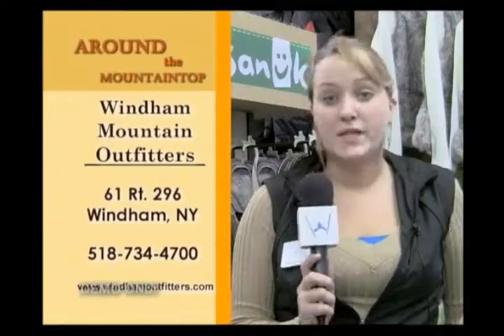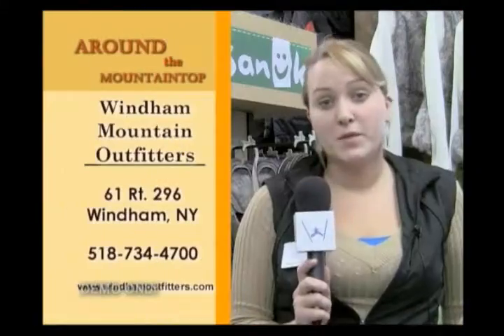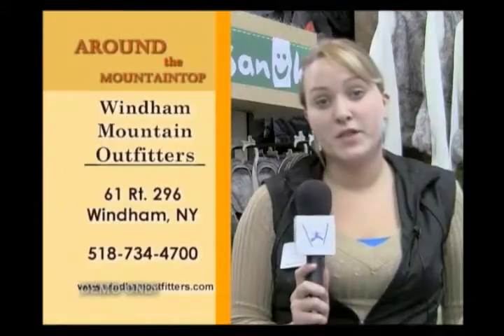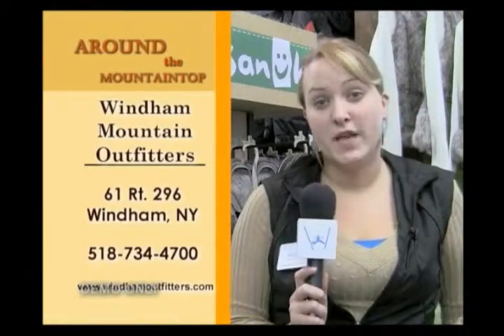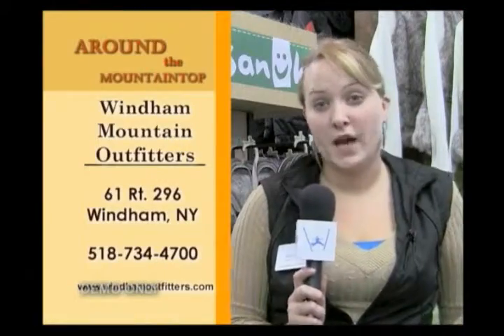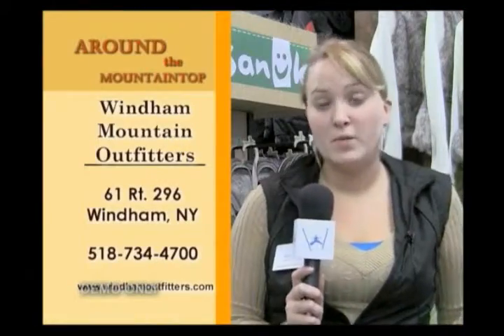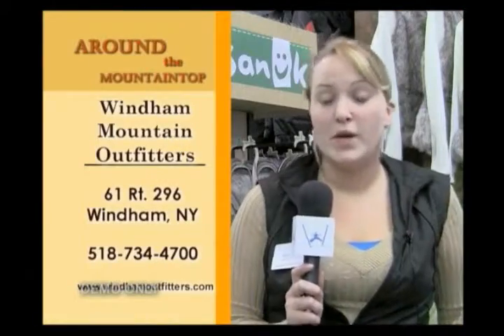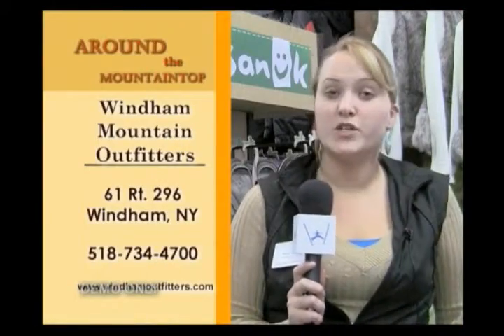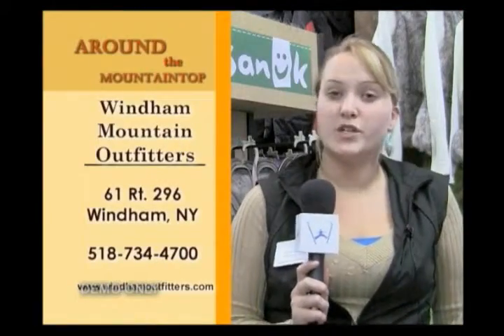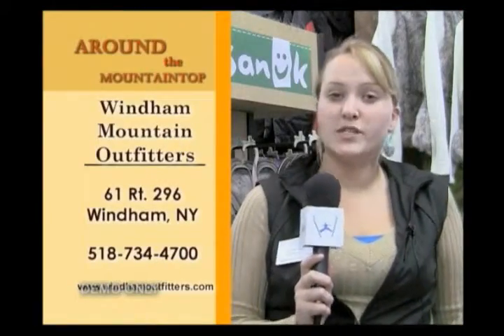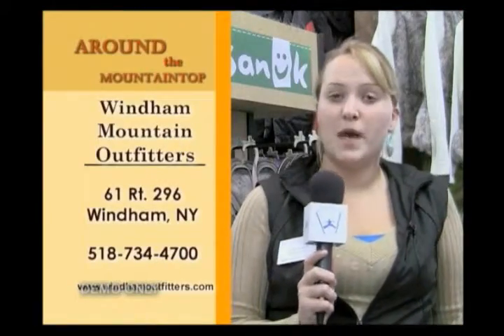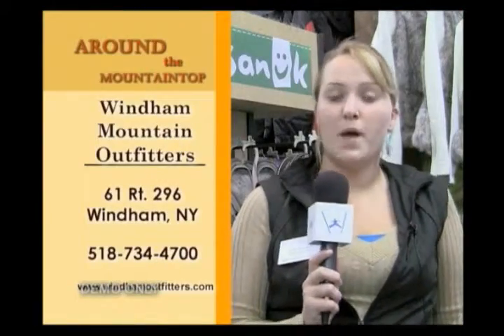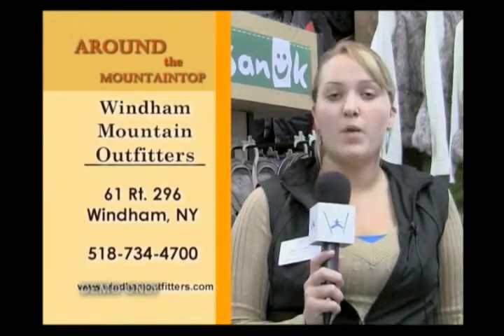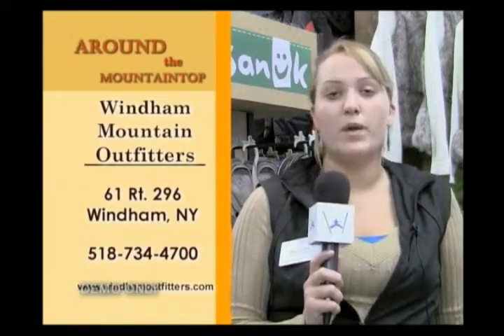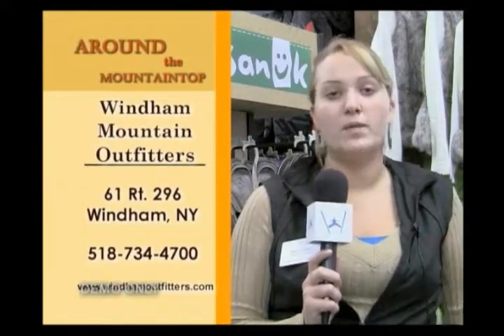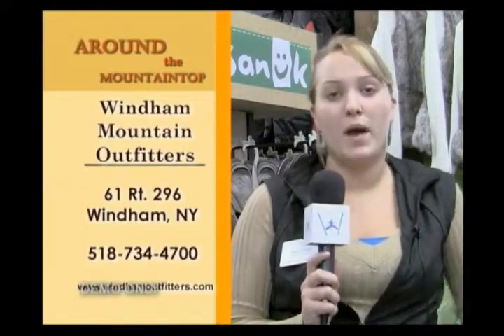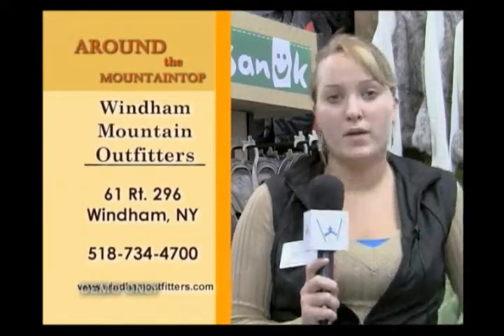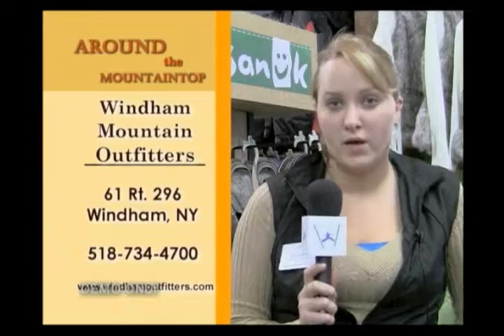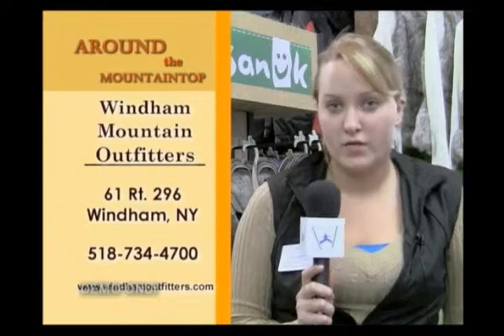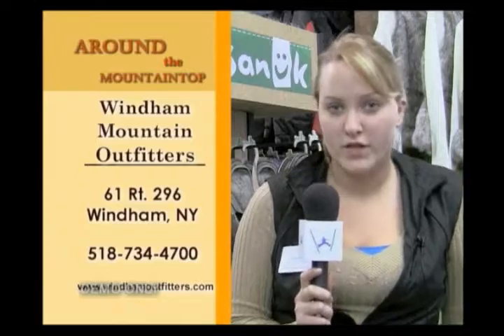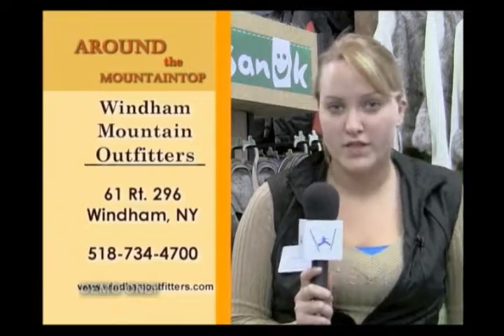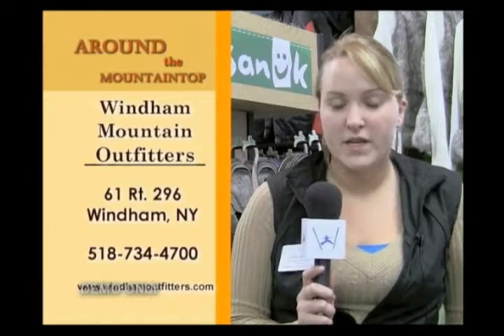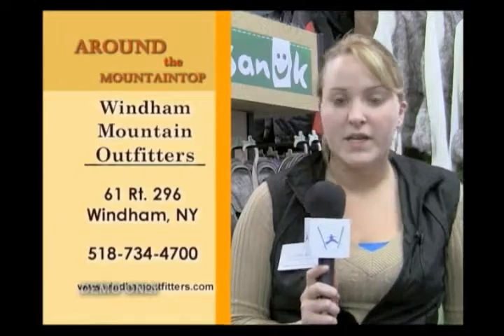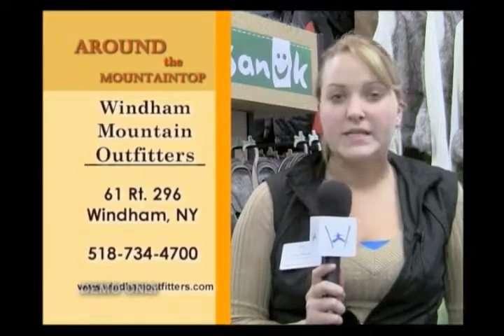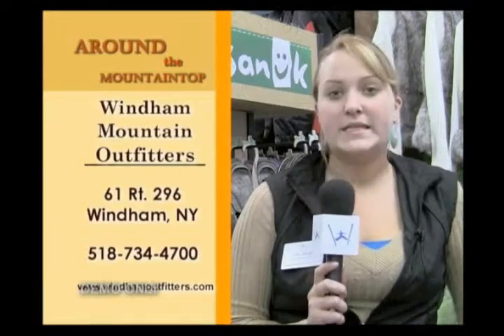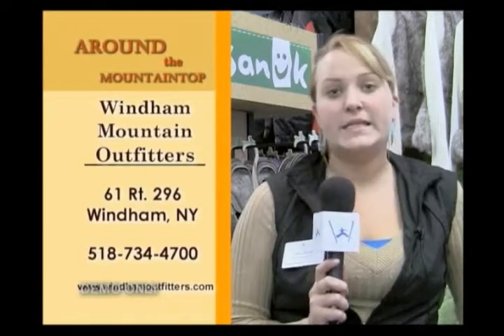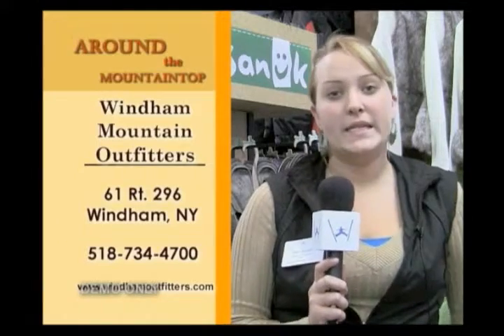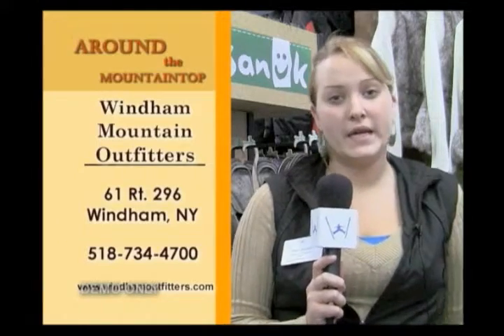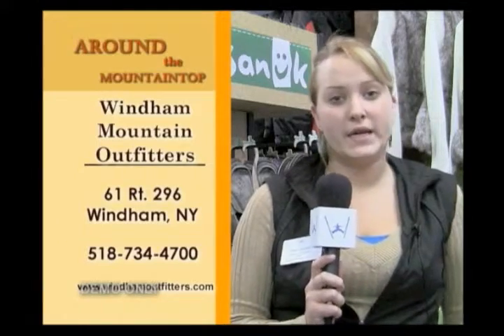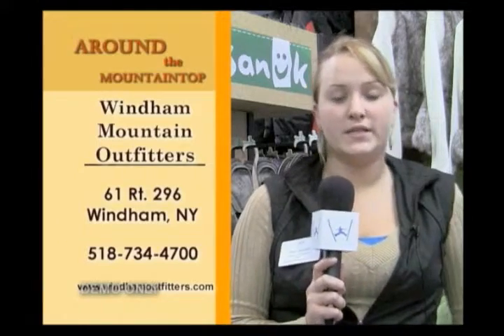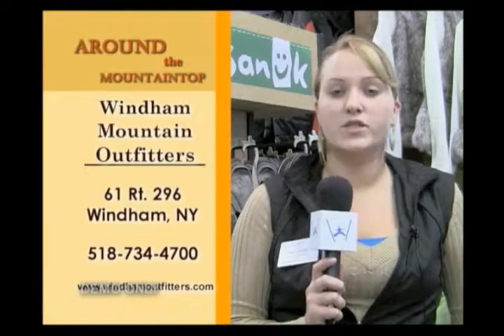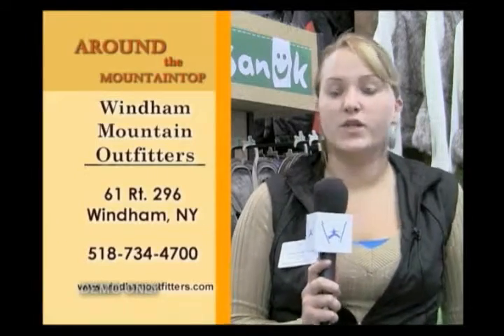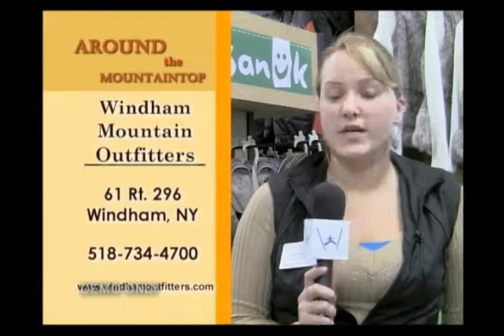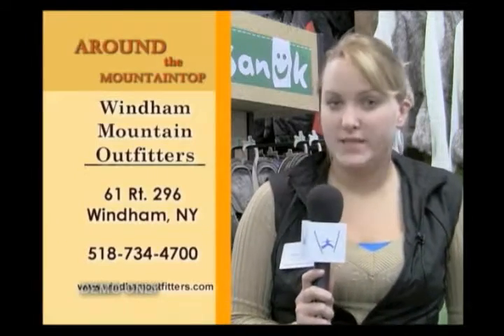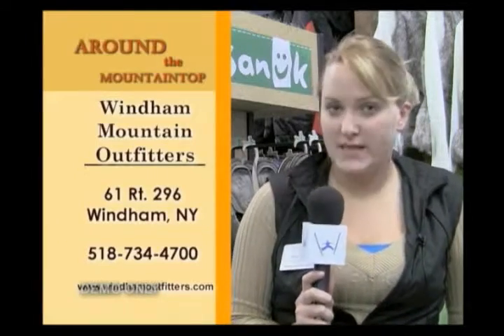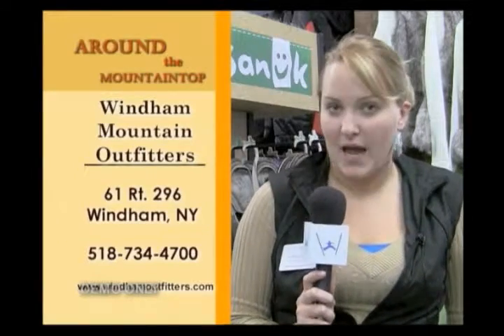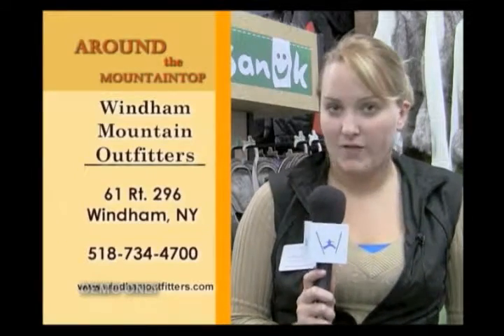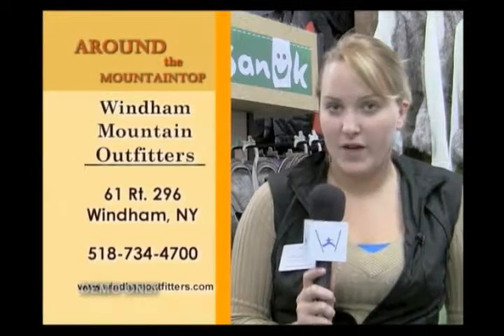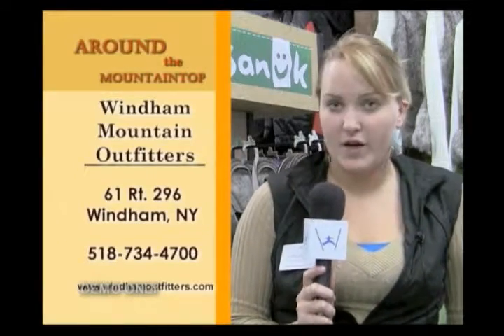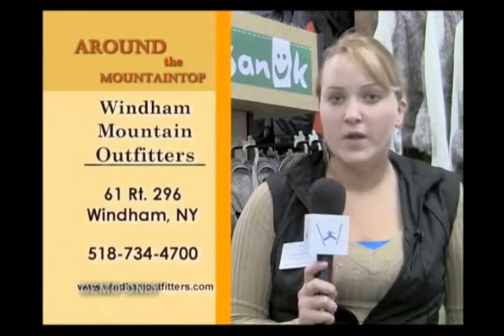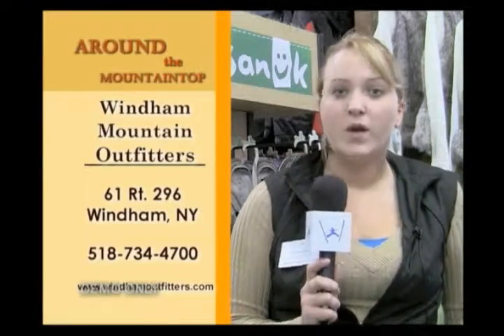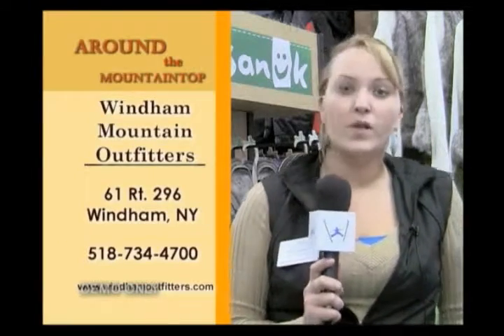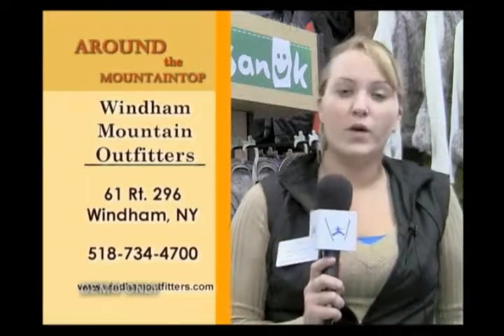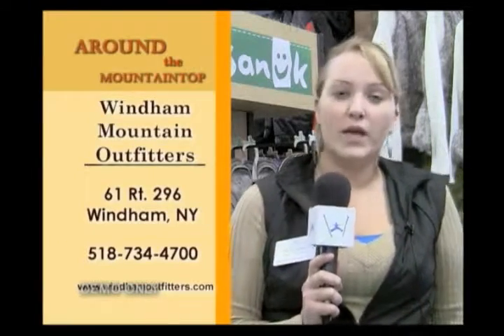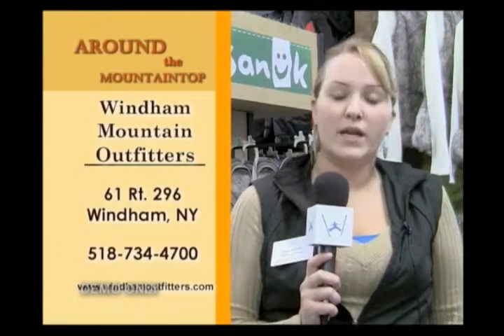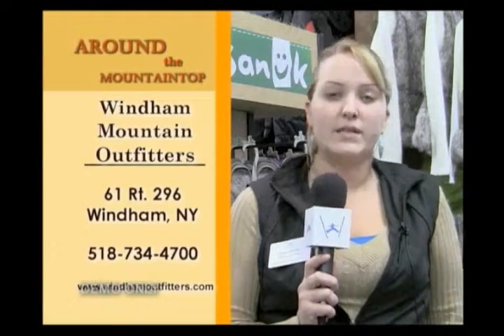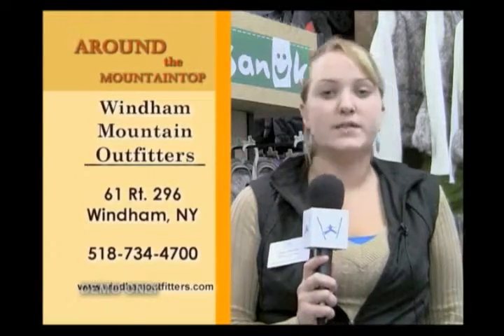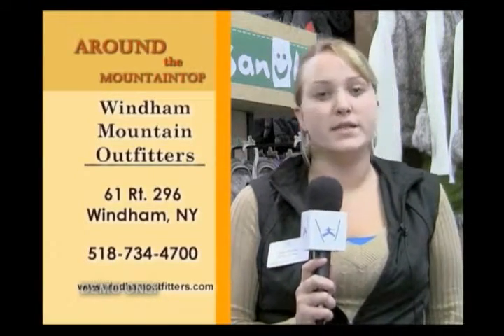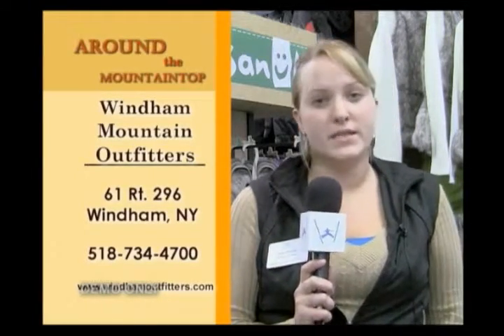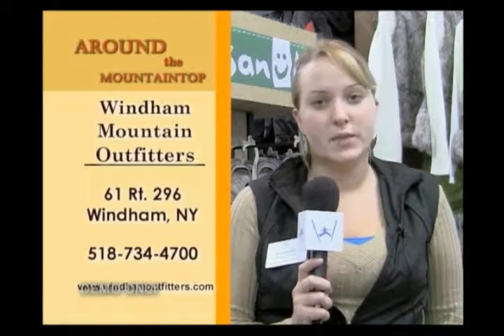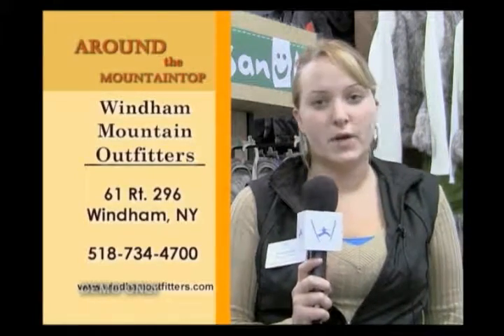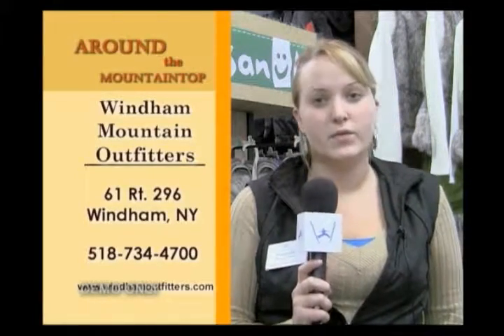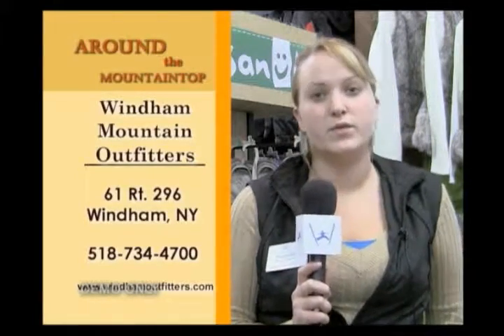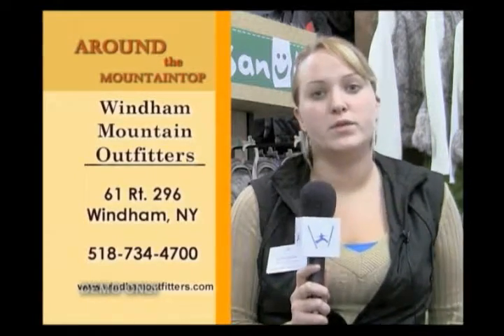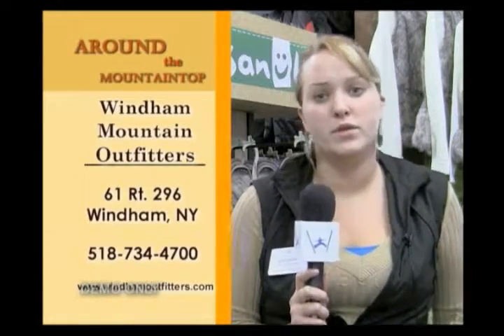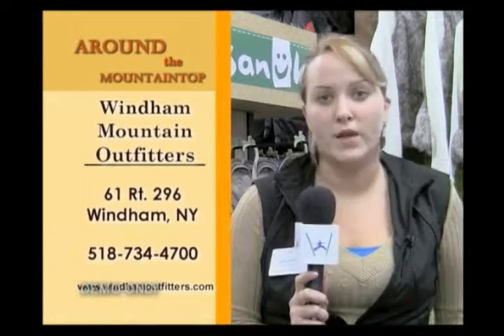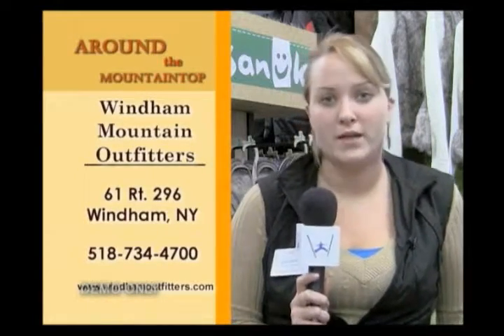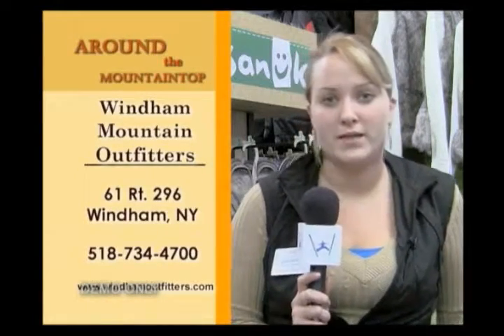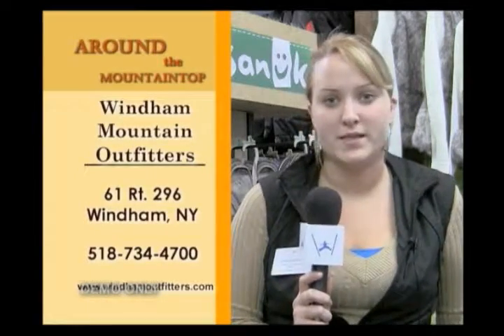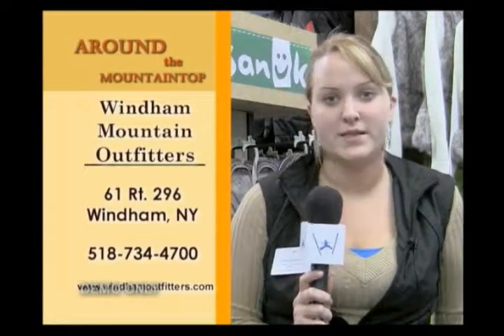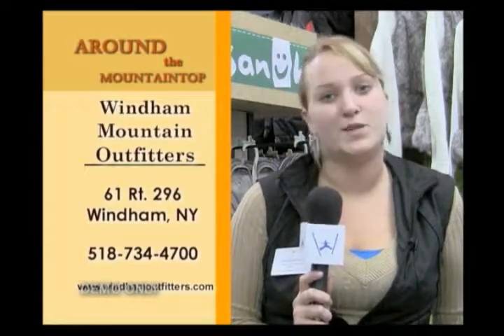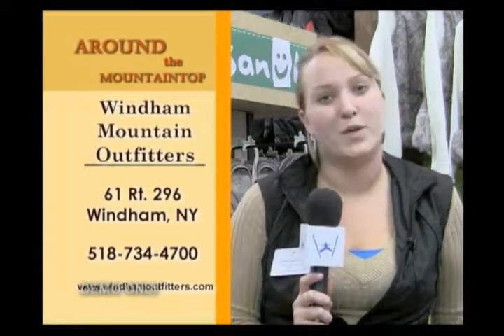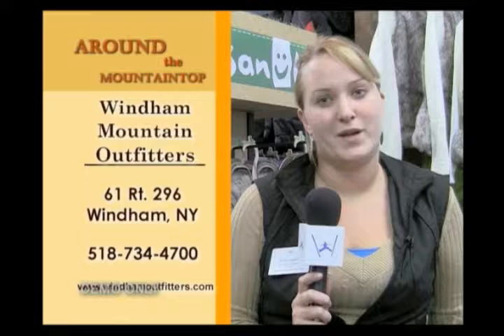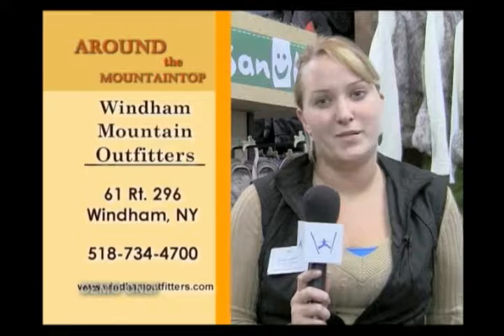Next time you're in town, make sure to stop by Wyndham Mountain Outfitters, see Nick and his great staff, located at 61 Route 296 in Wyndham.